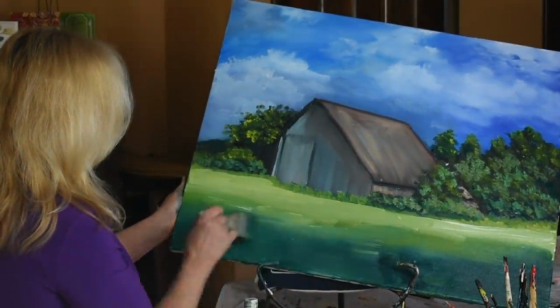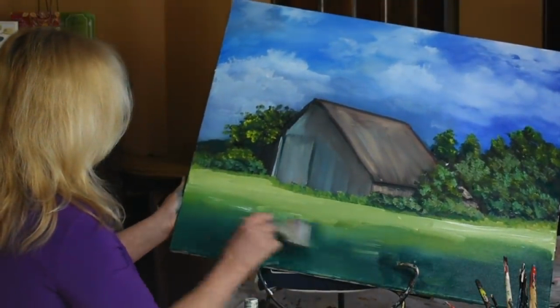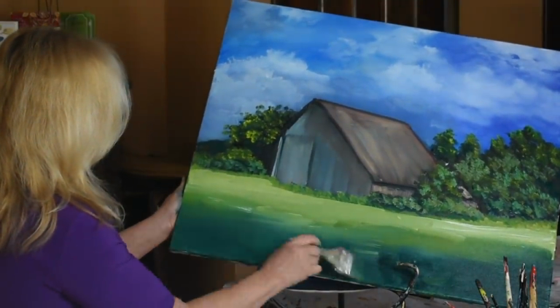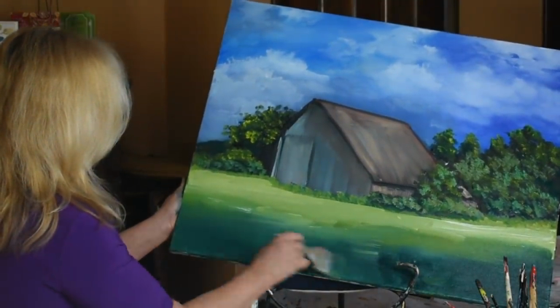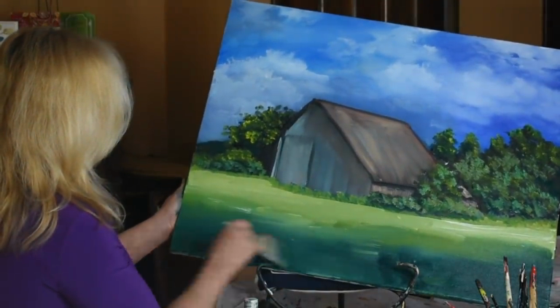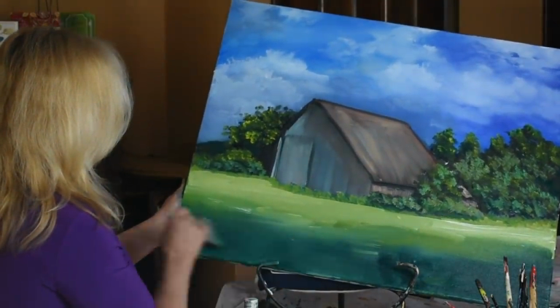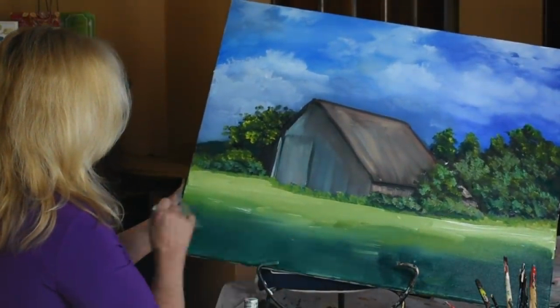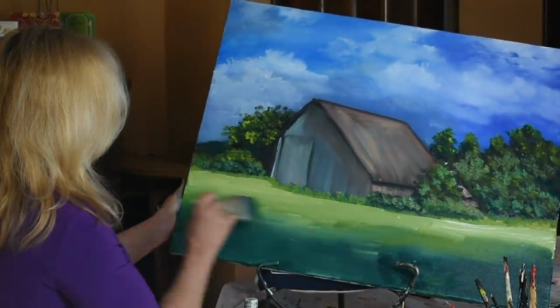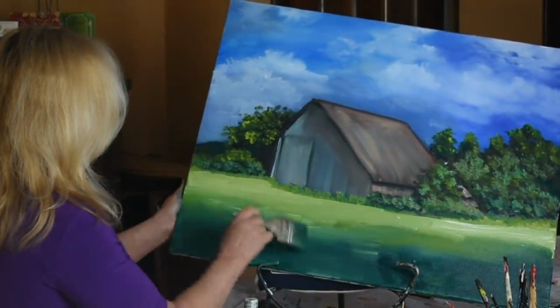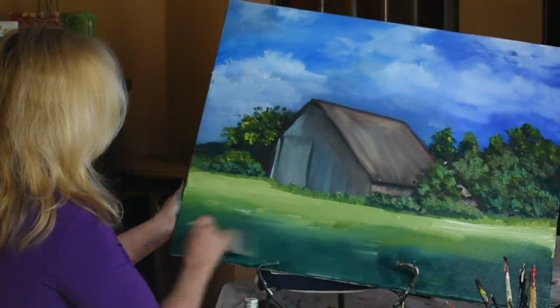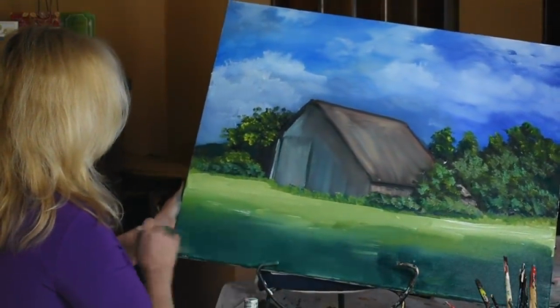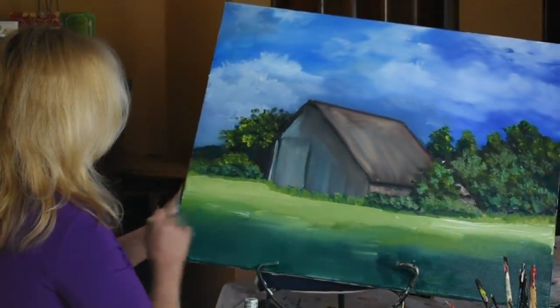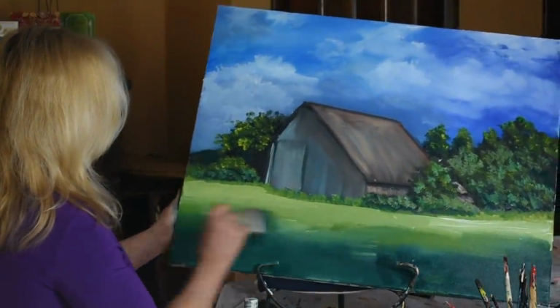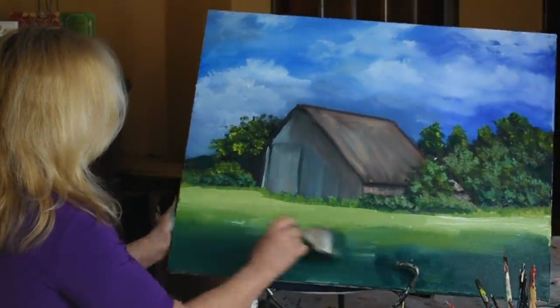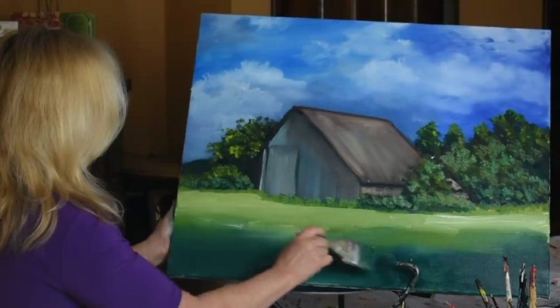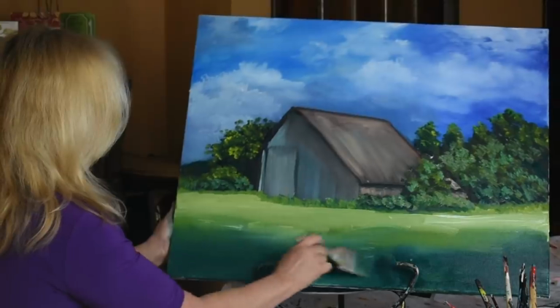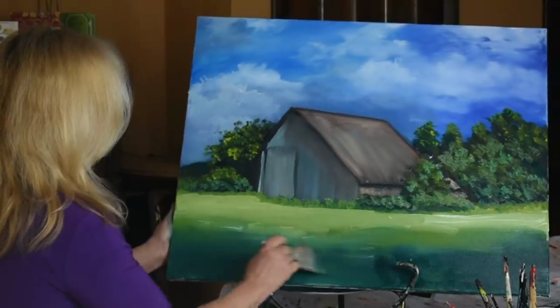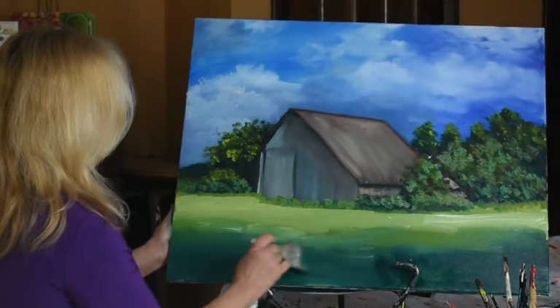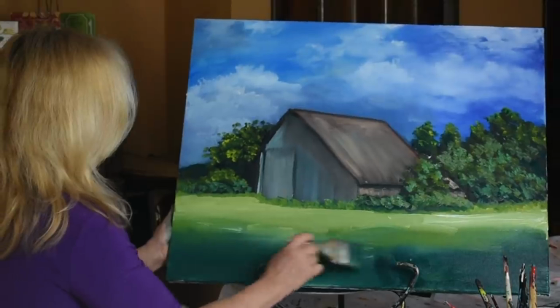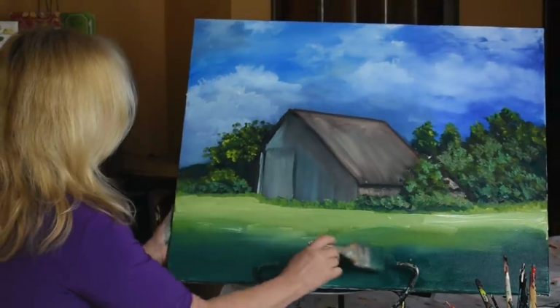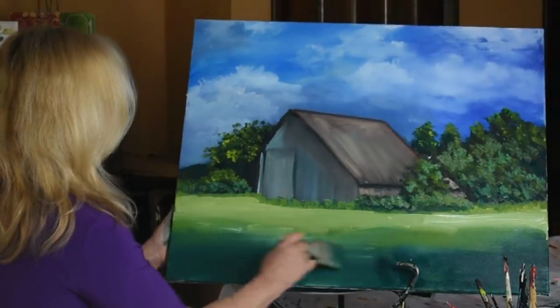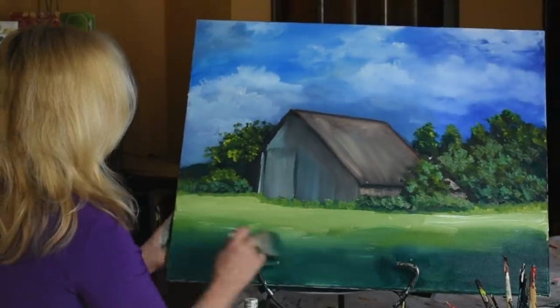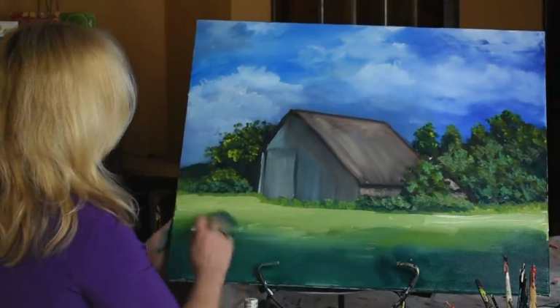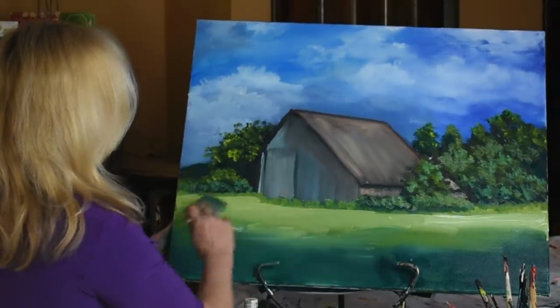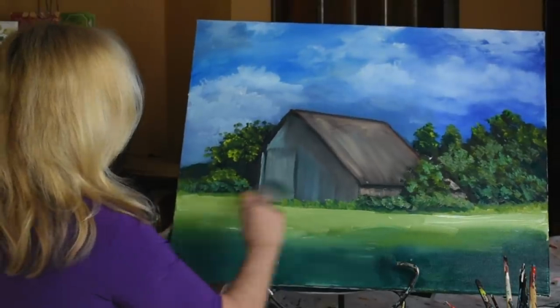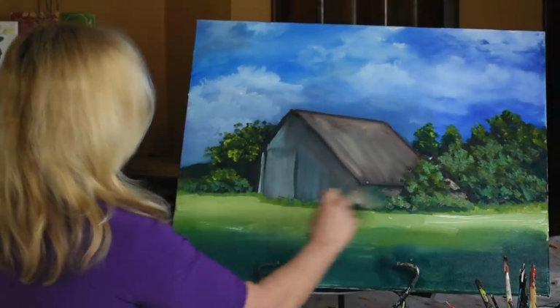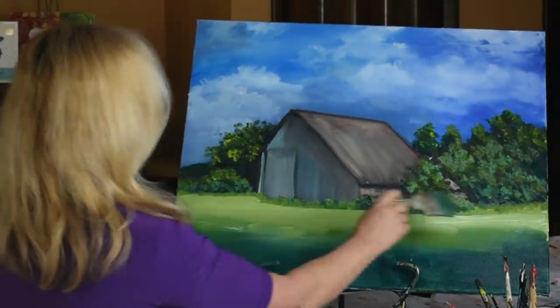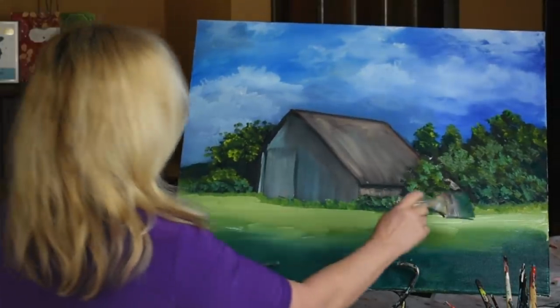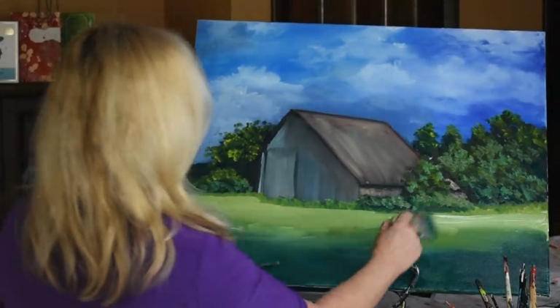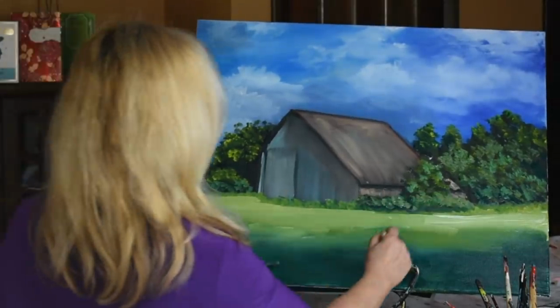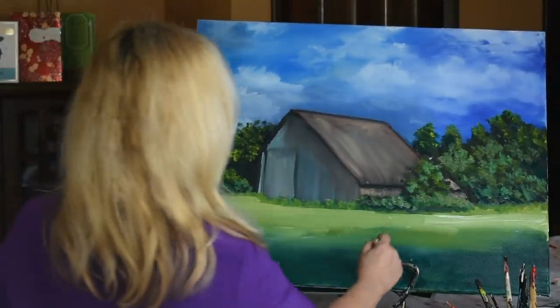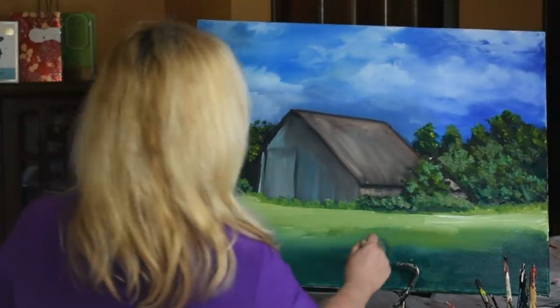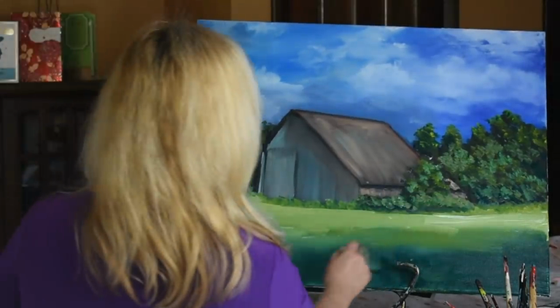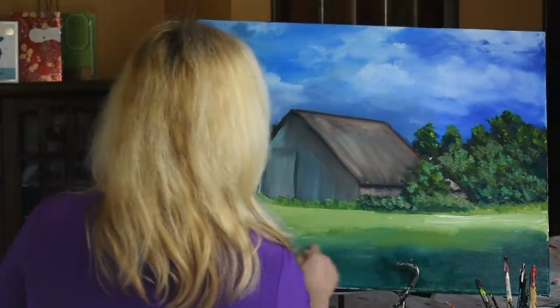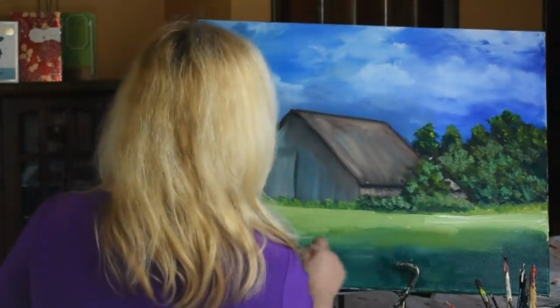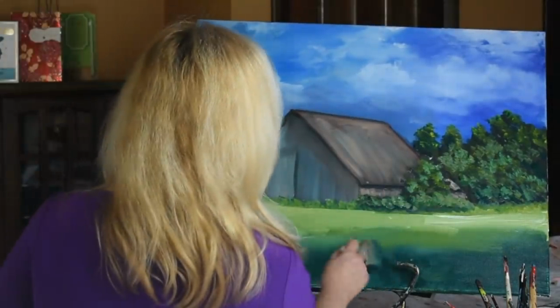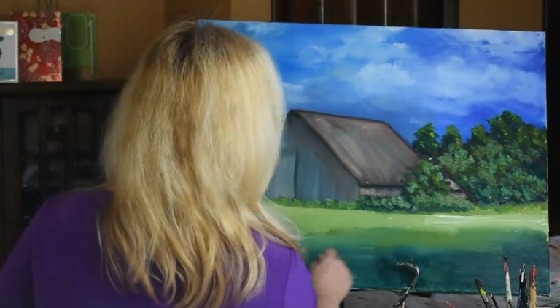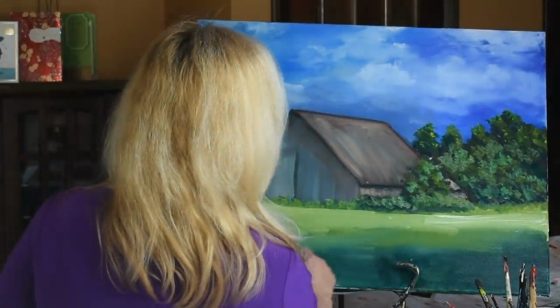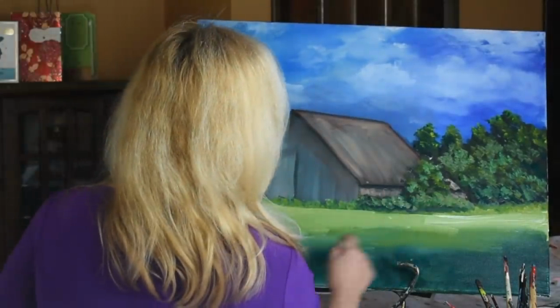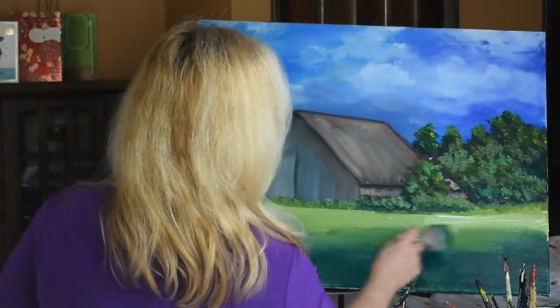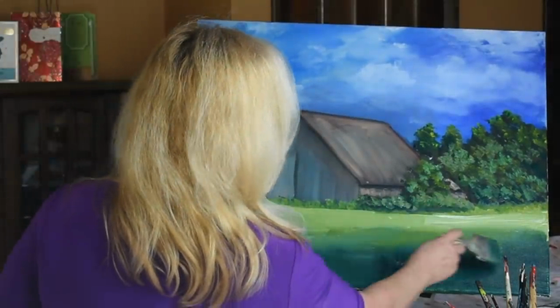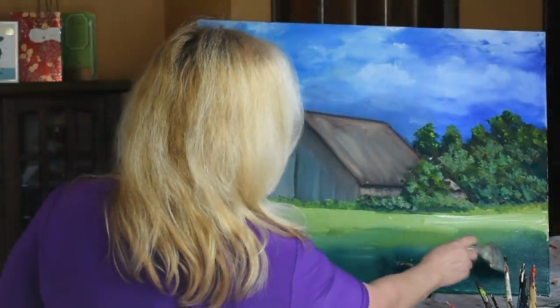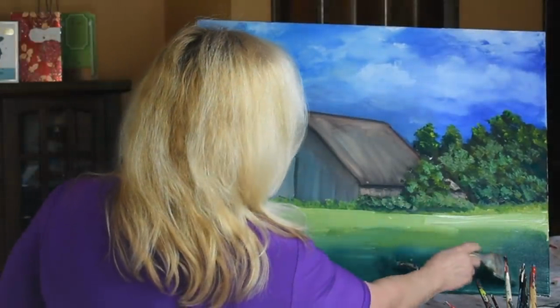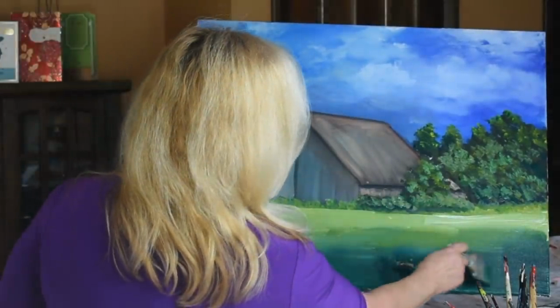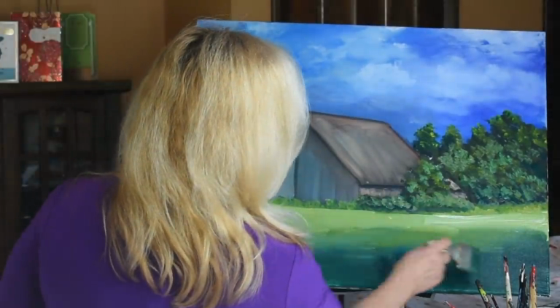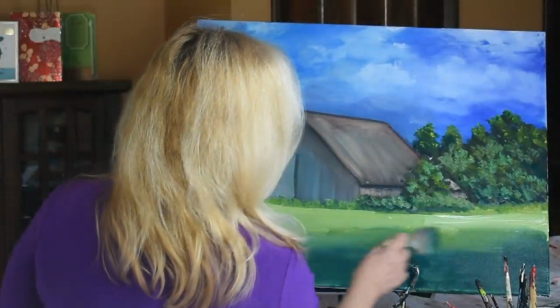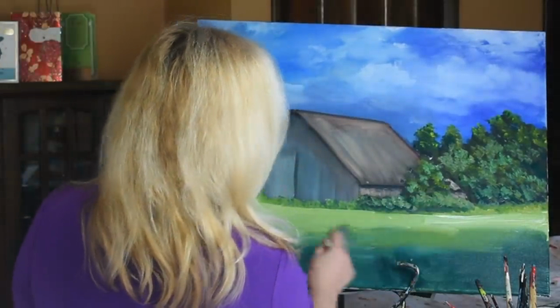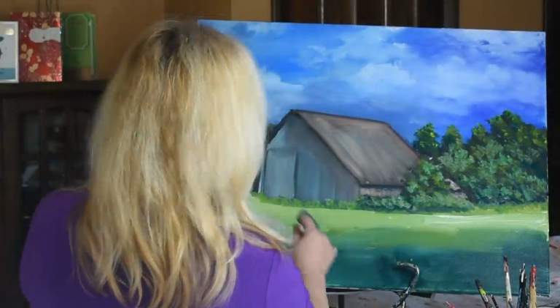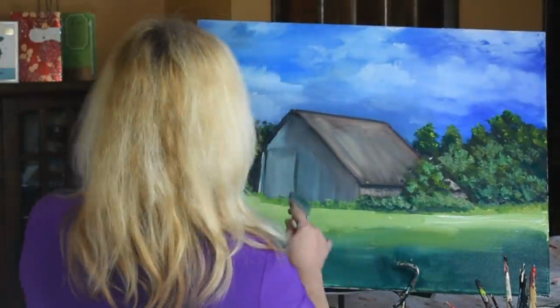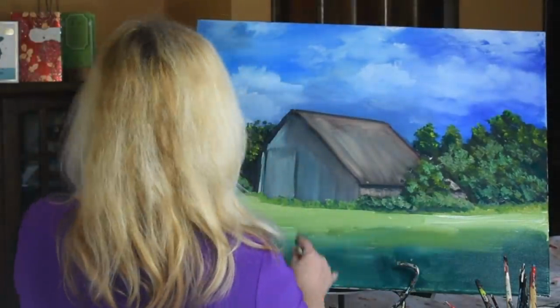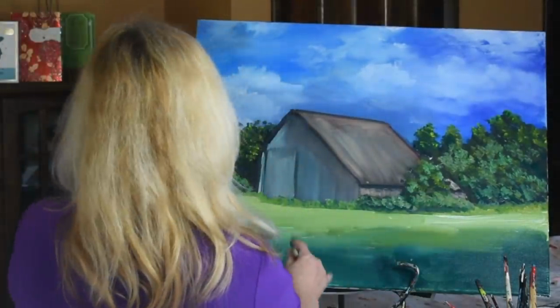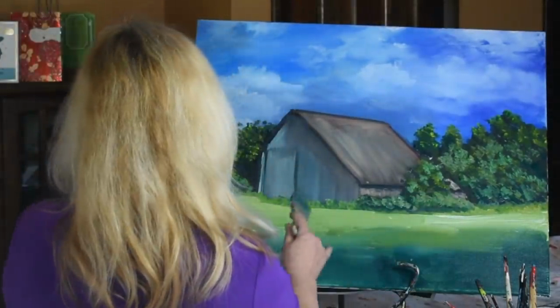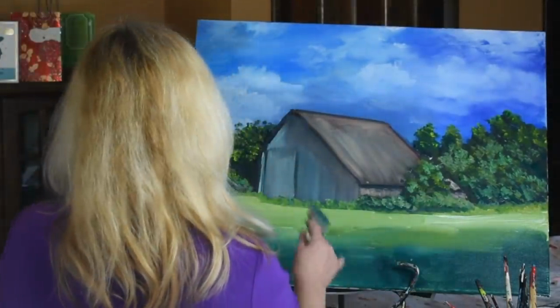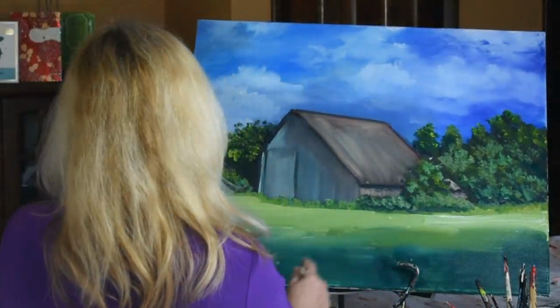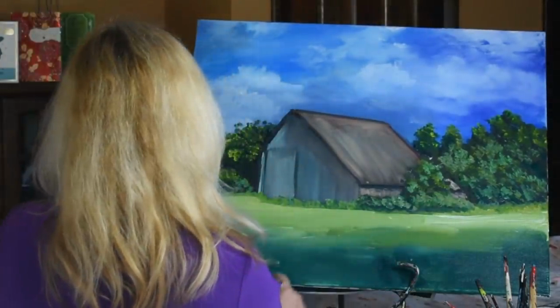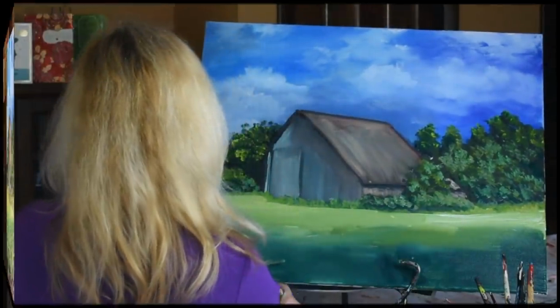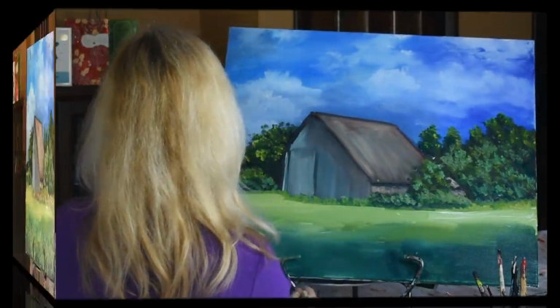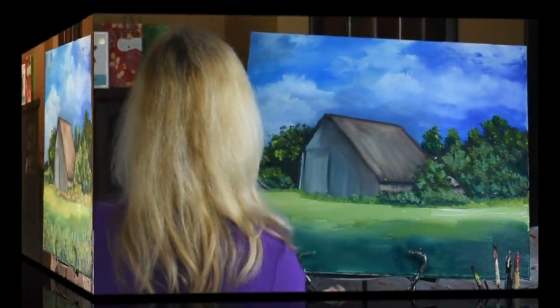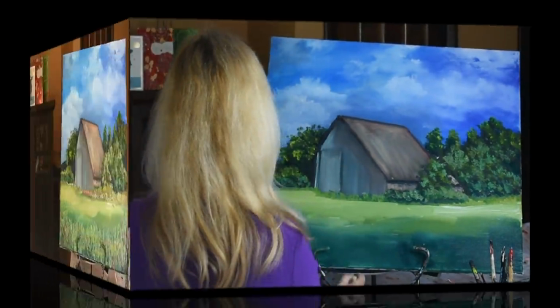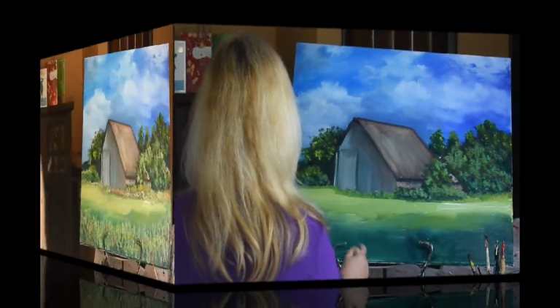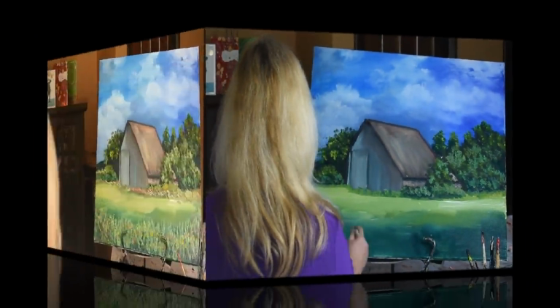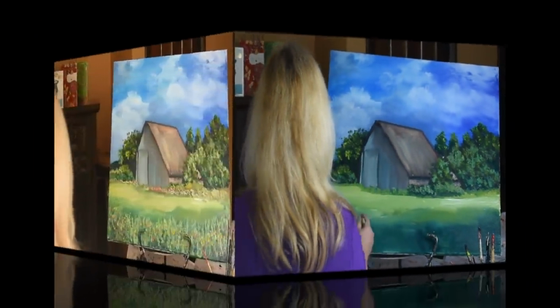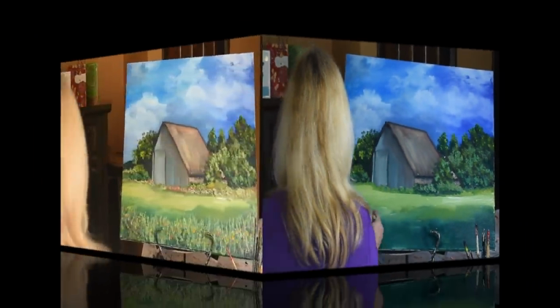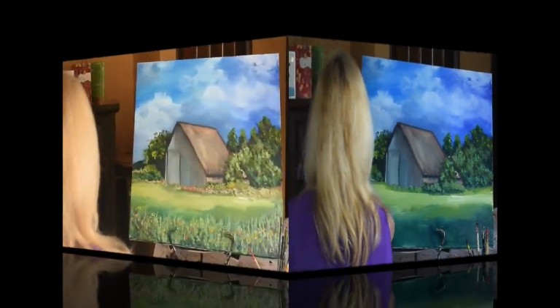The further we go away, it's going to be lighter up there. Now this down here is going to be more intense.